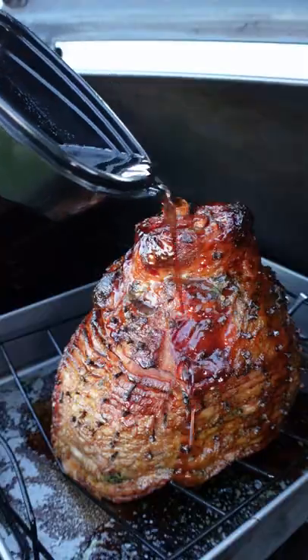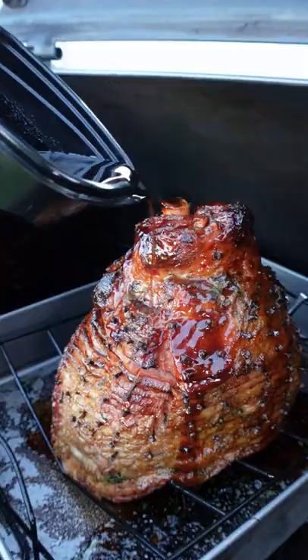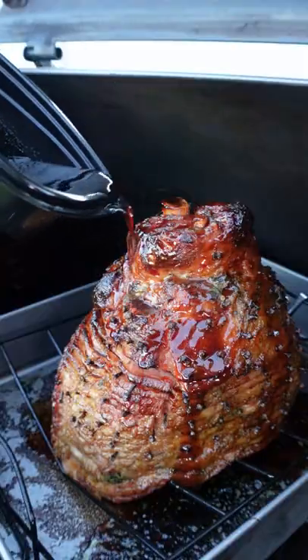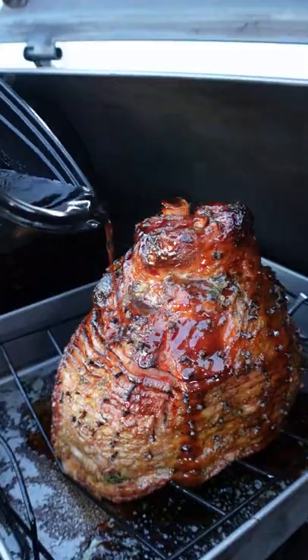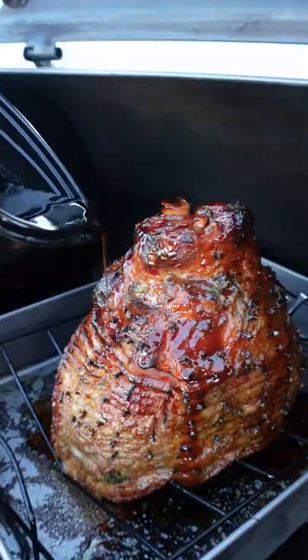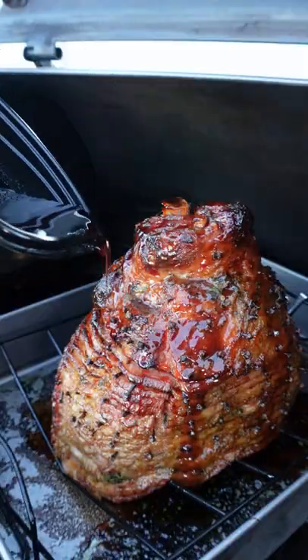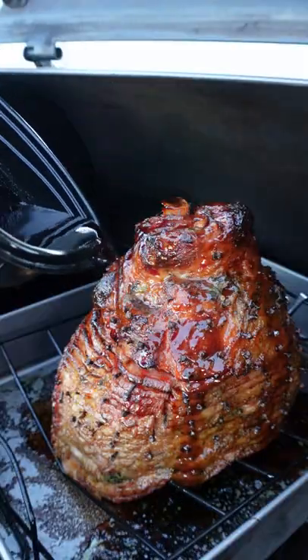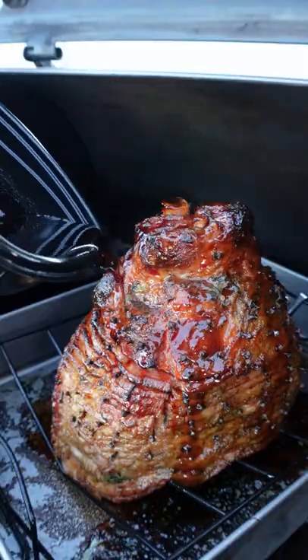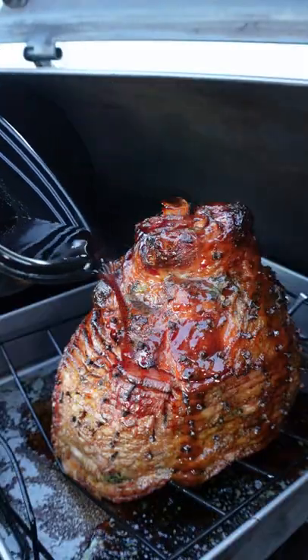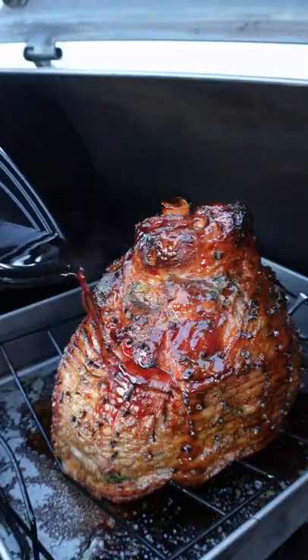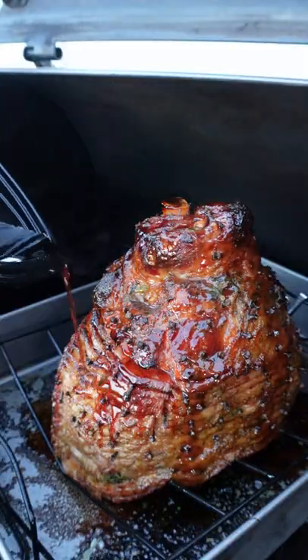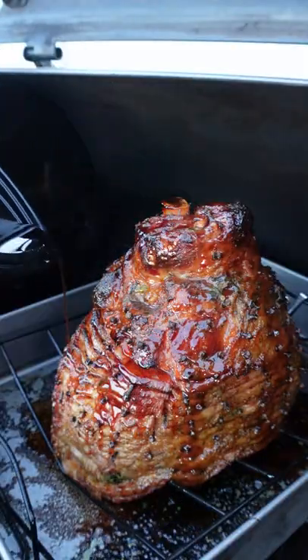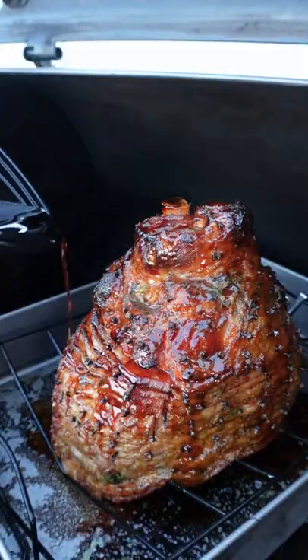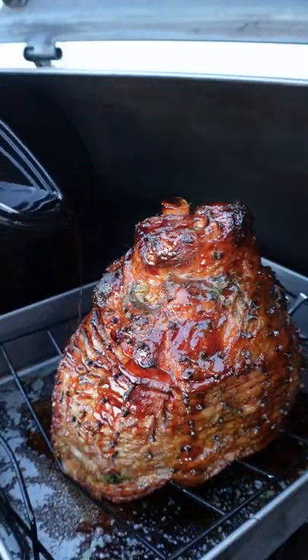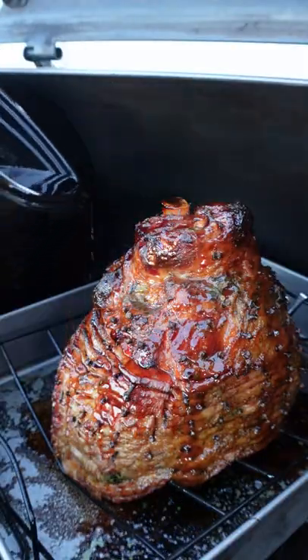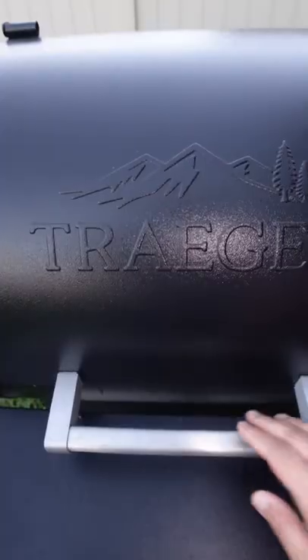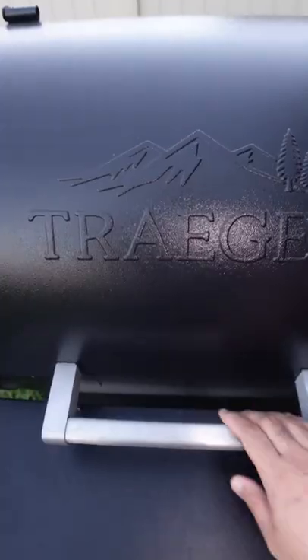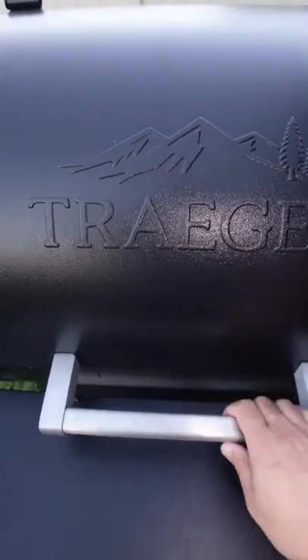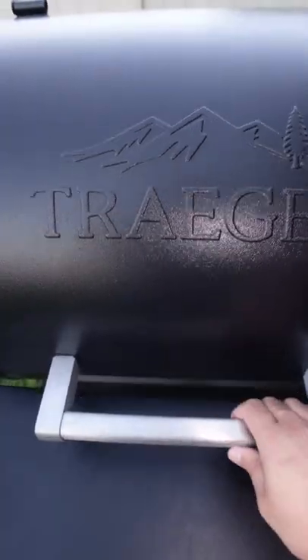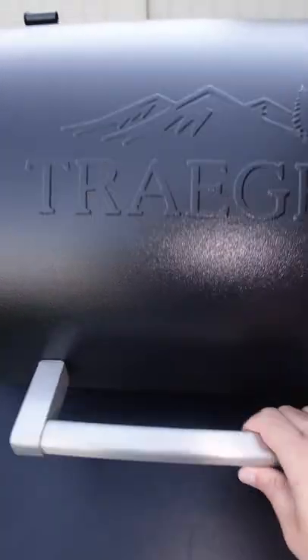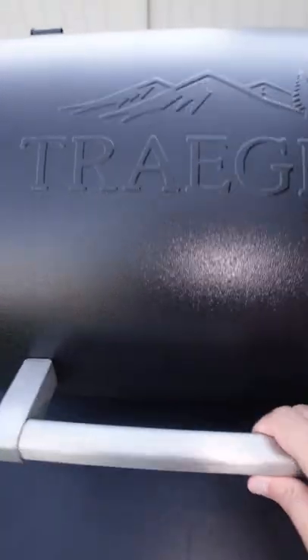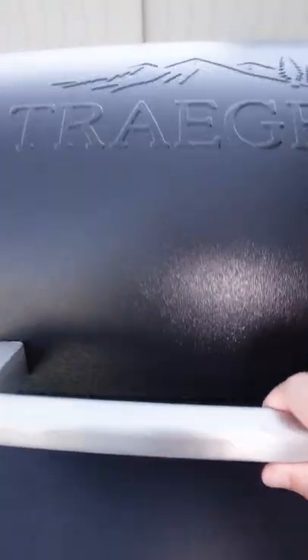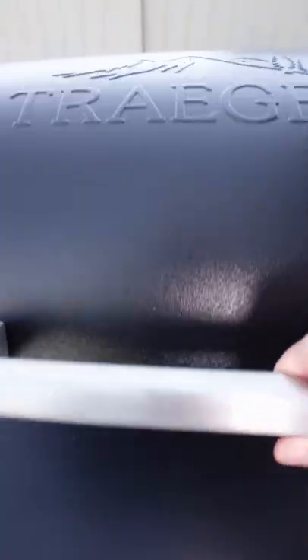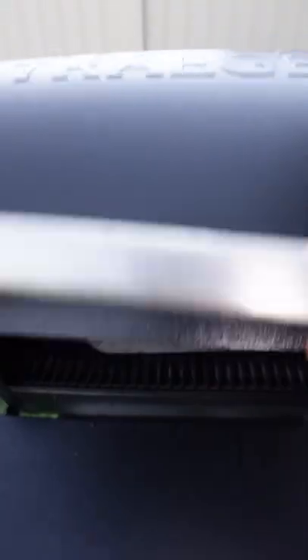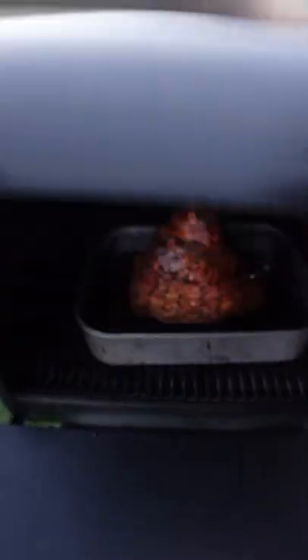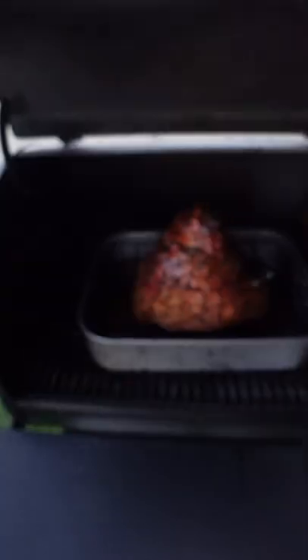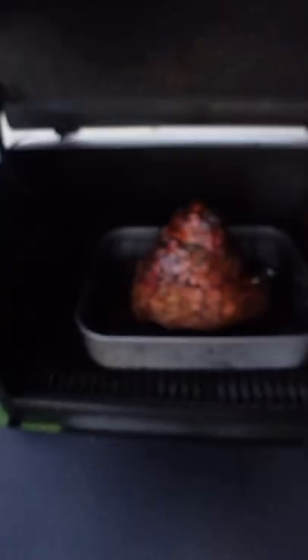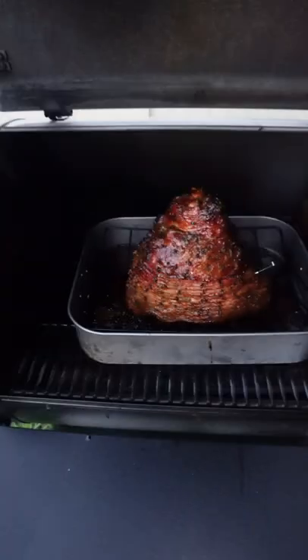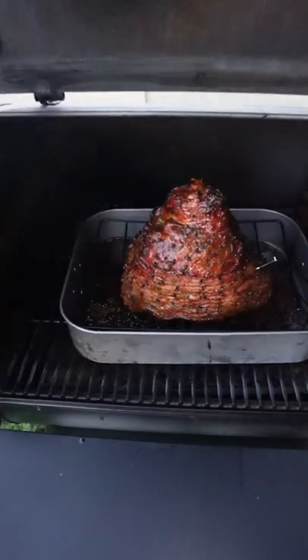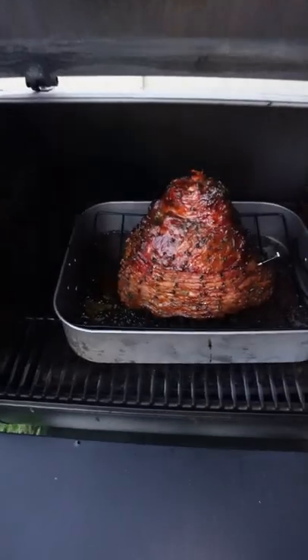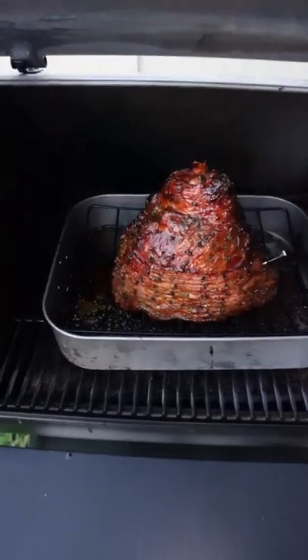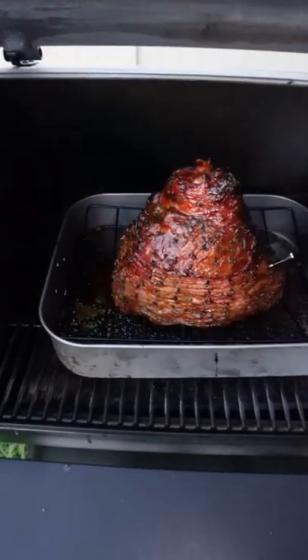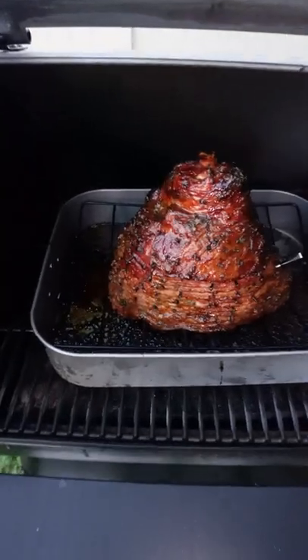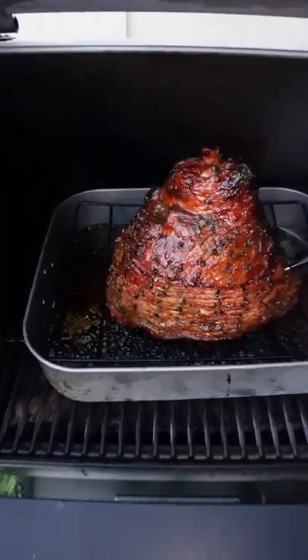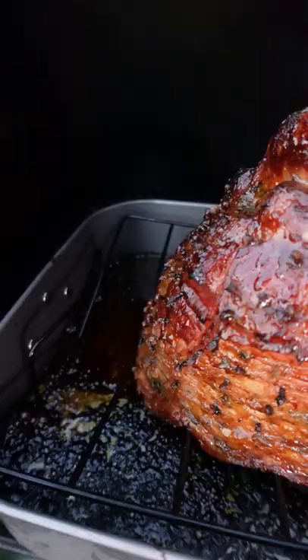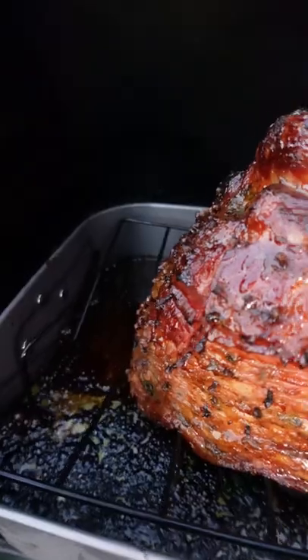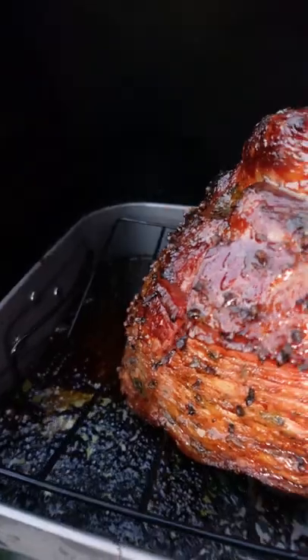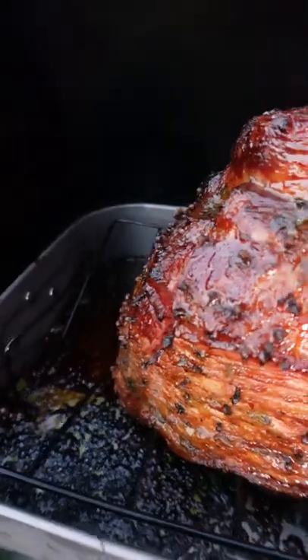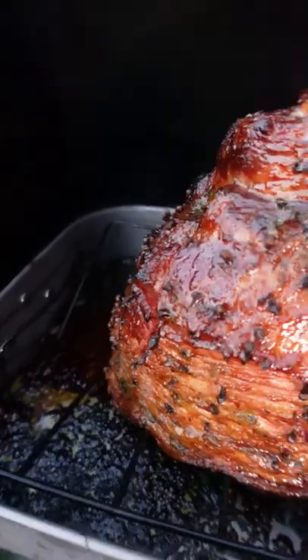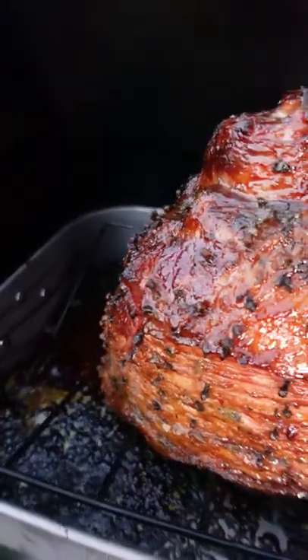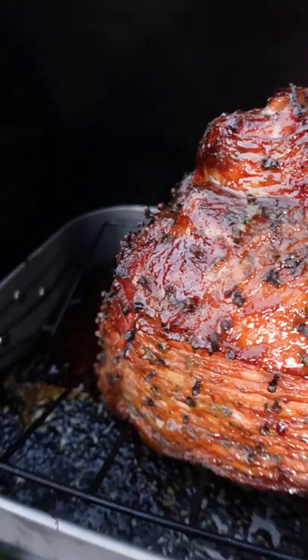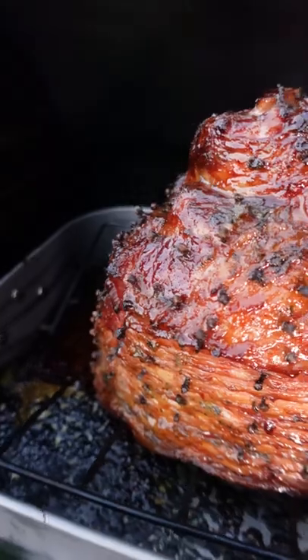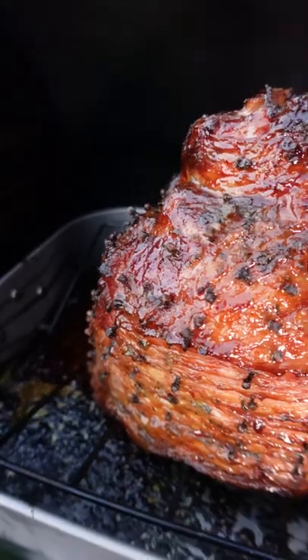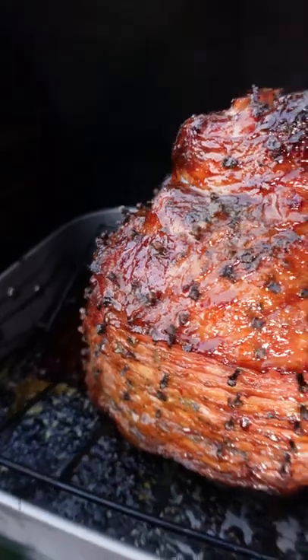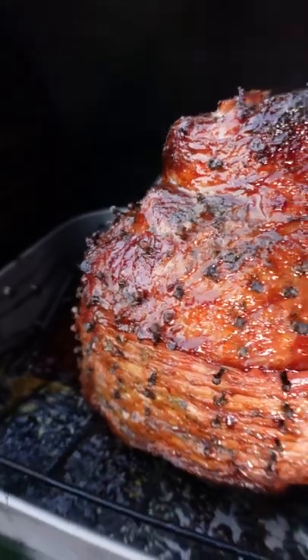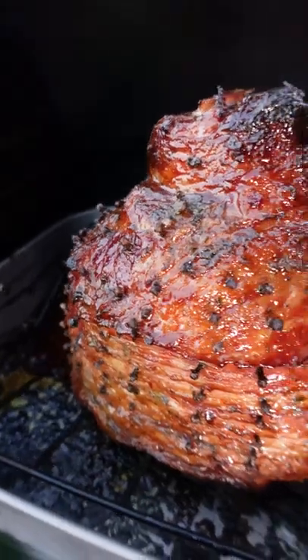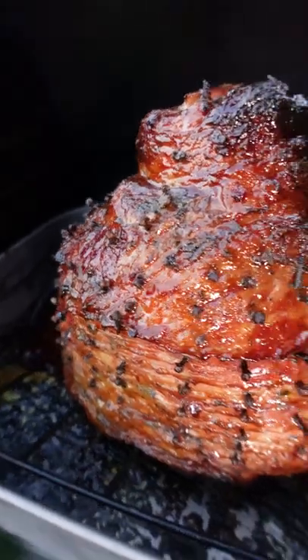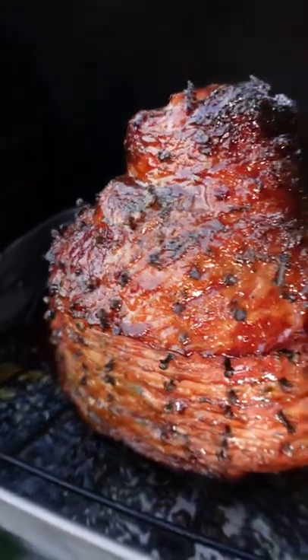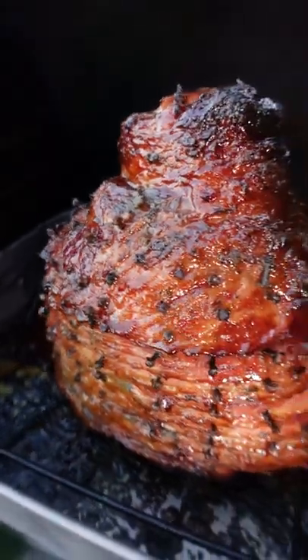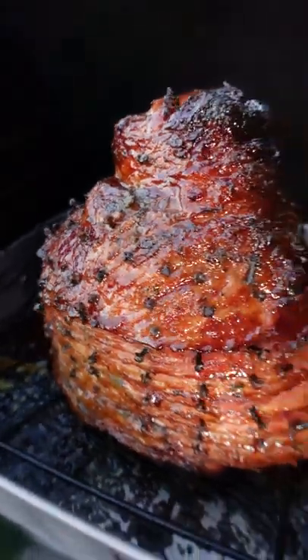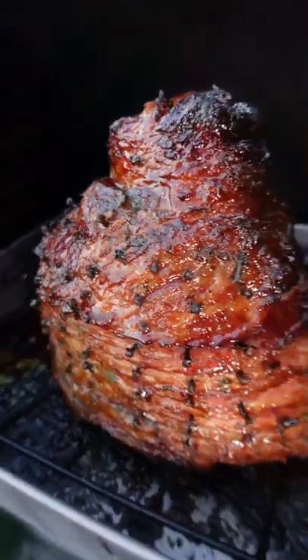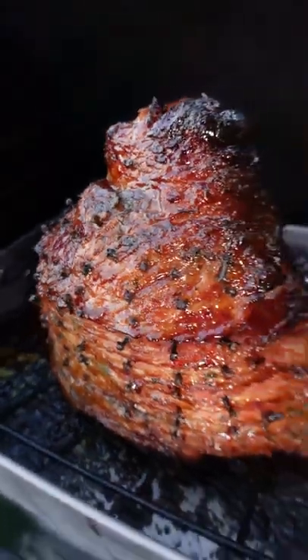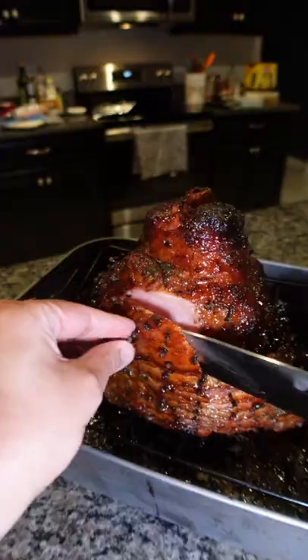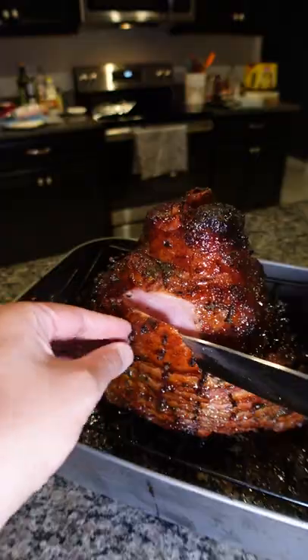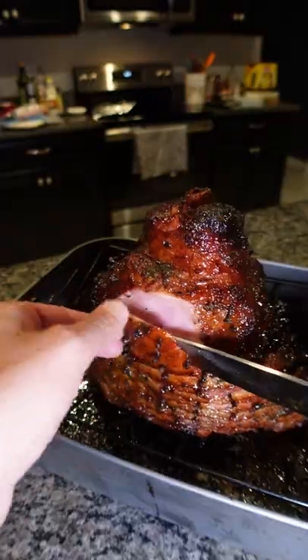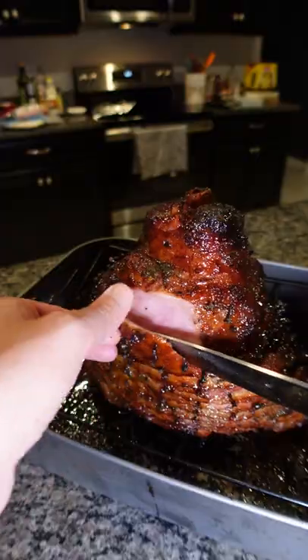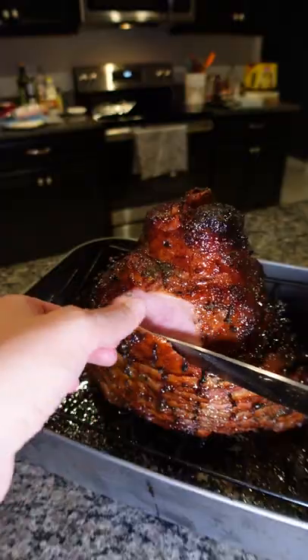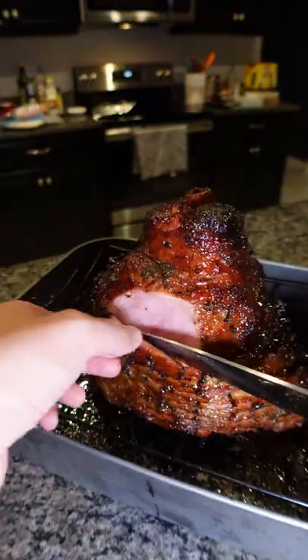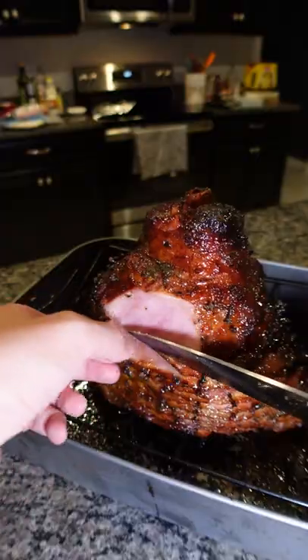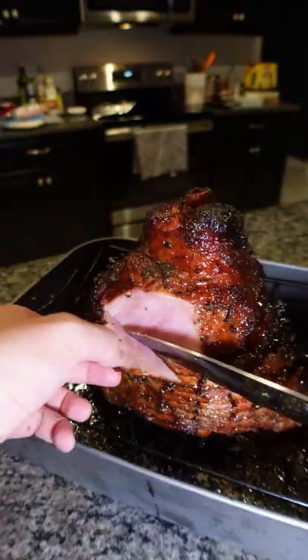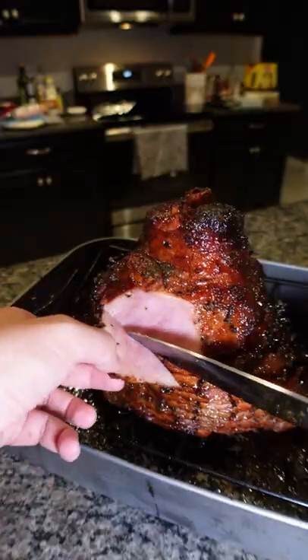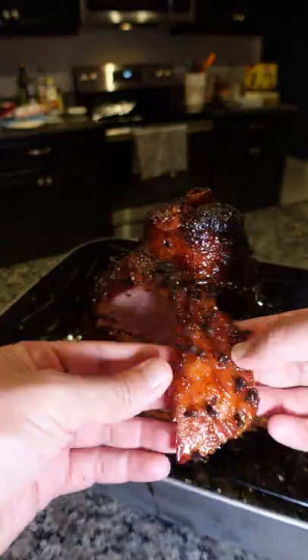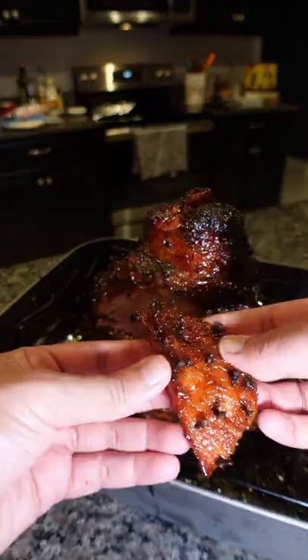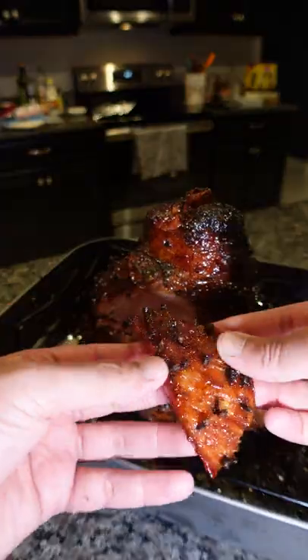About two hours in, I'm gonna start adding the glaze. We're gonna cook this ham until we reach an internal temperature of about 145 degrees.